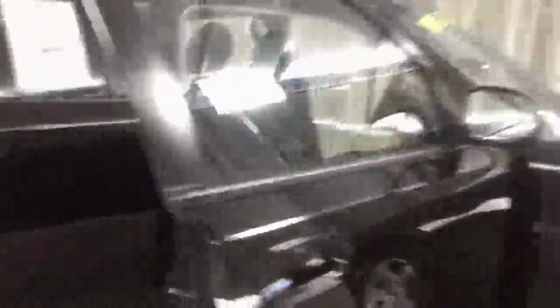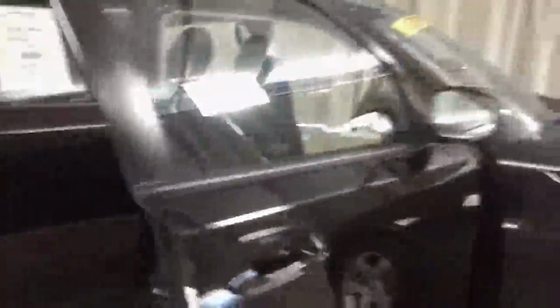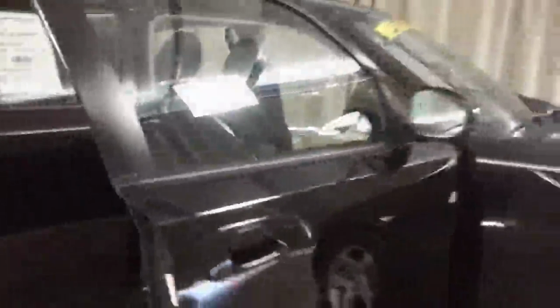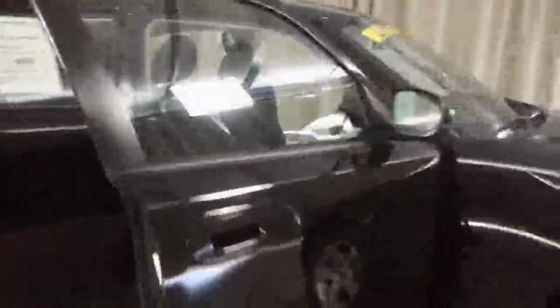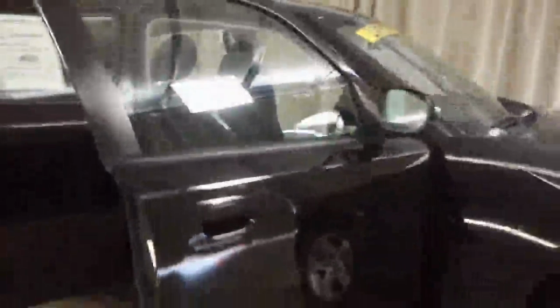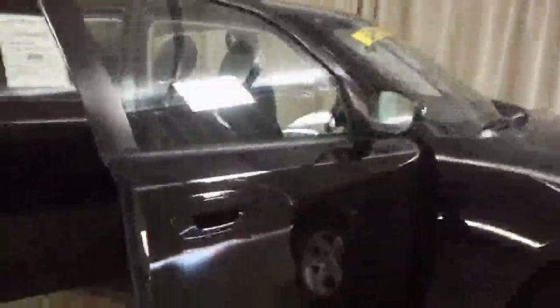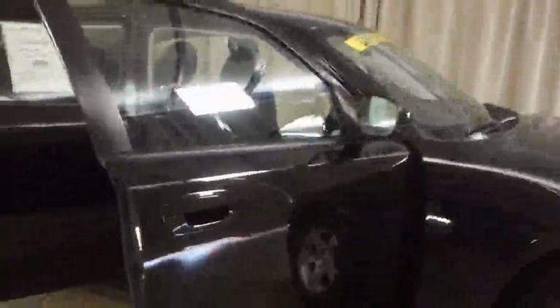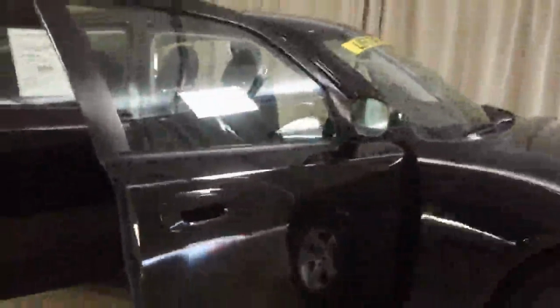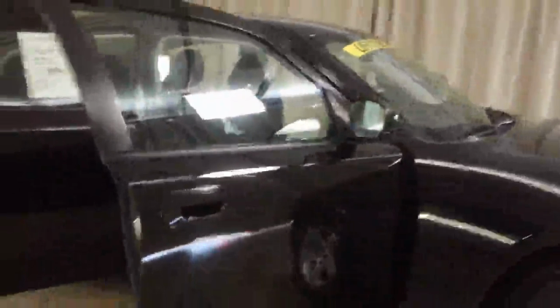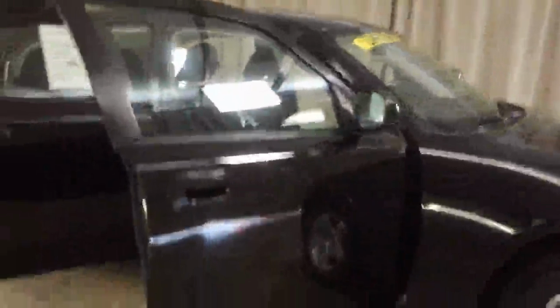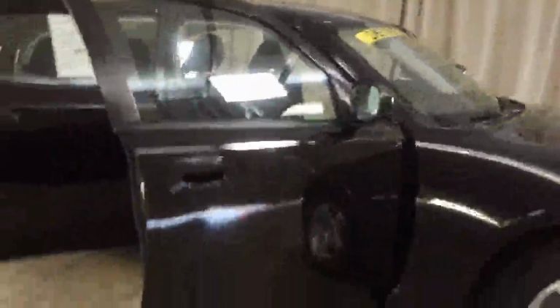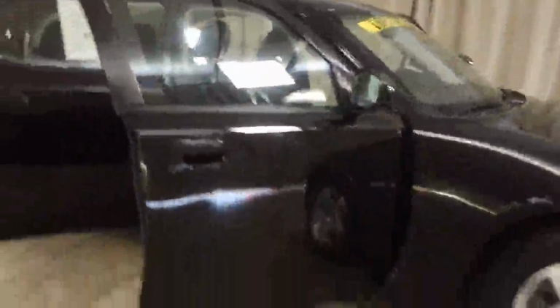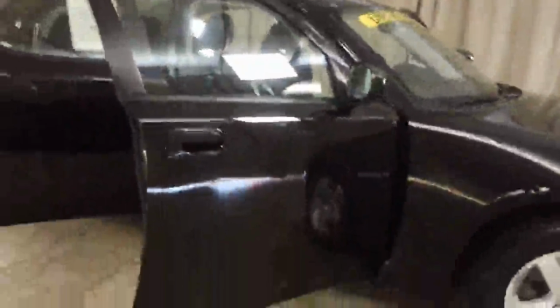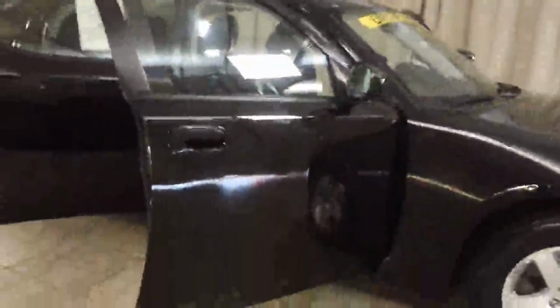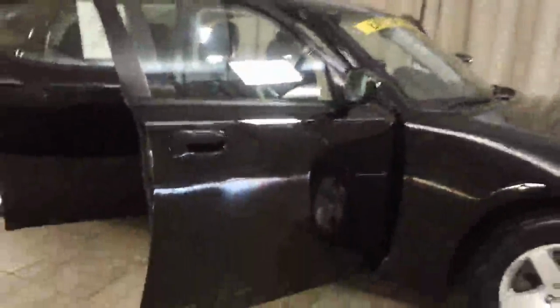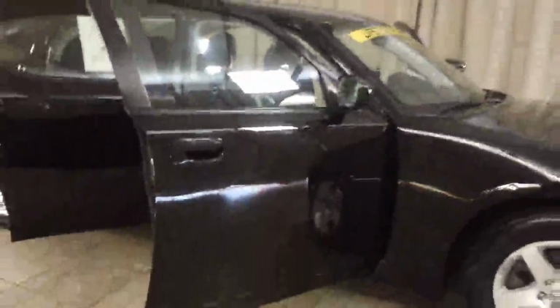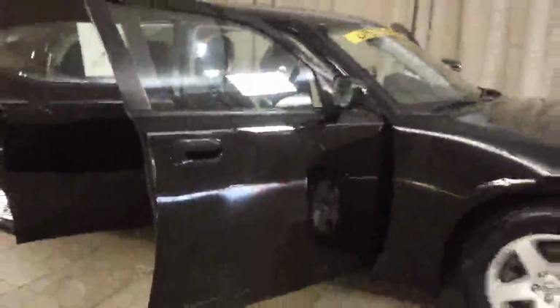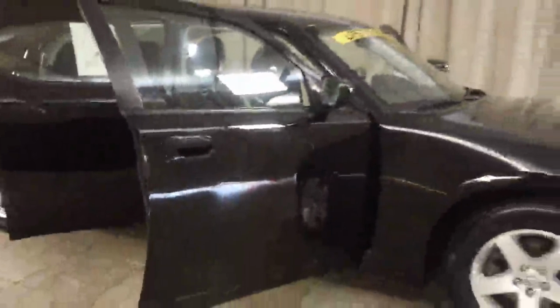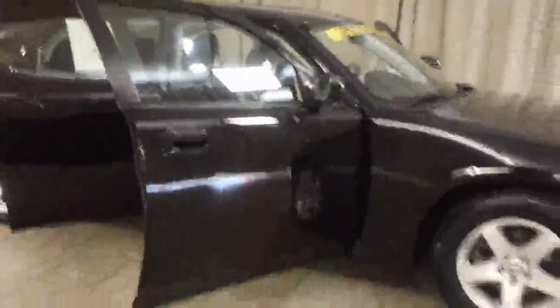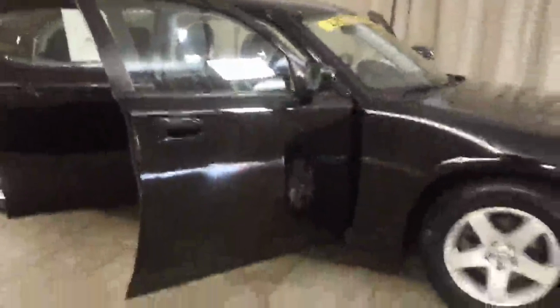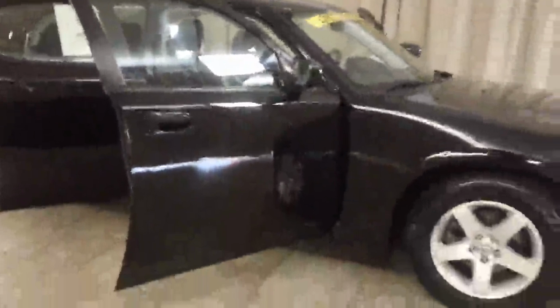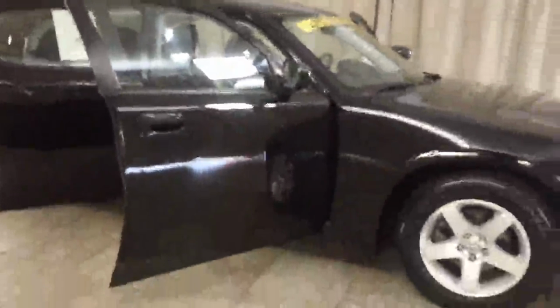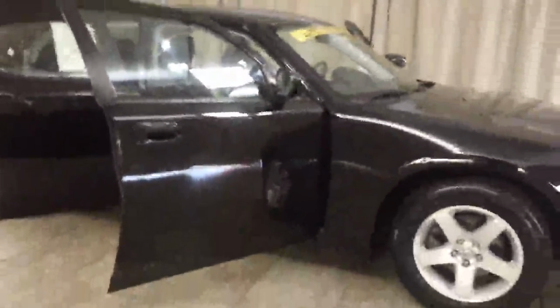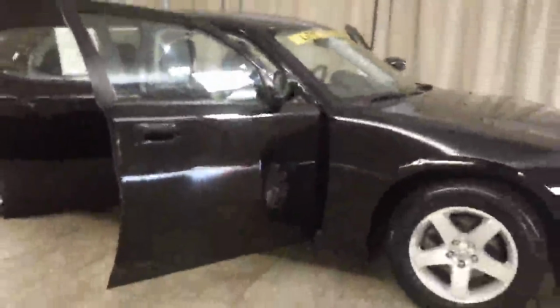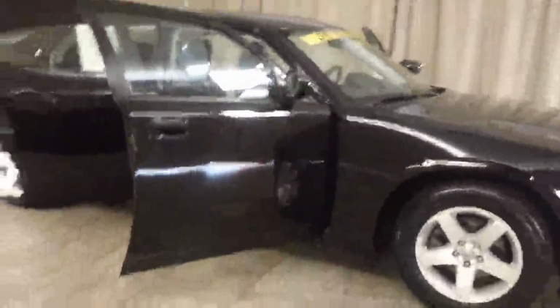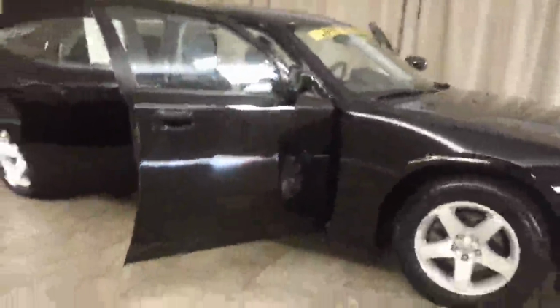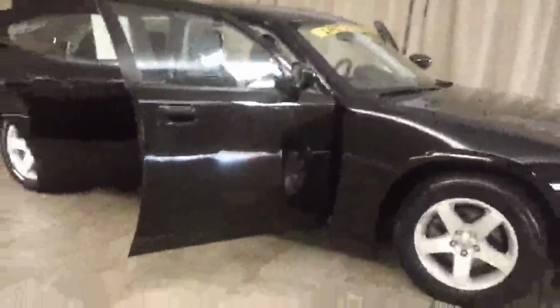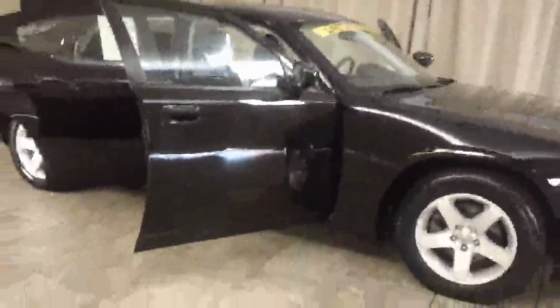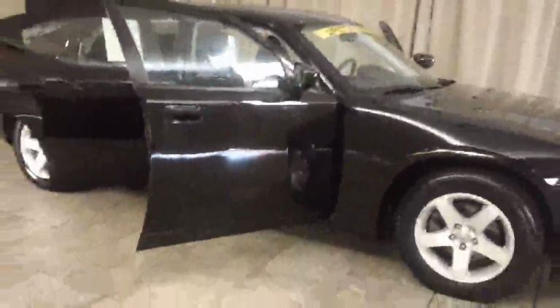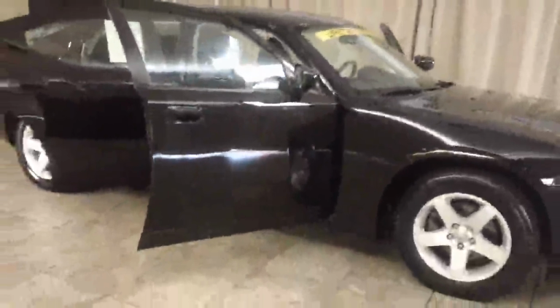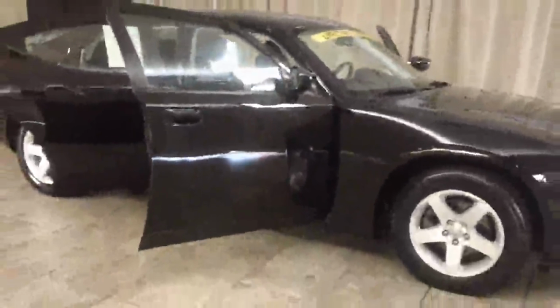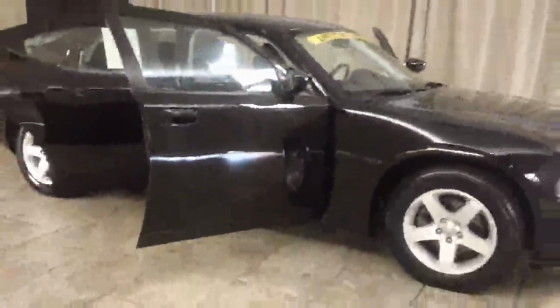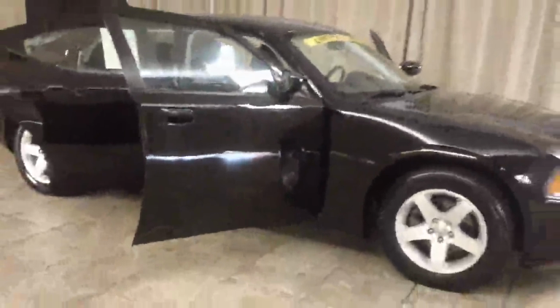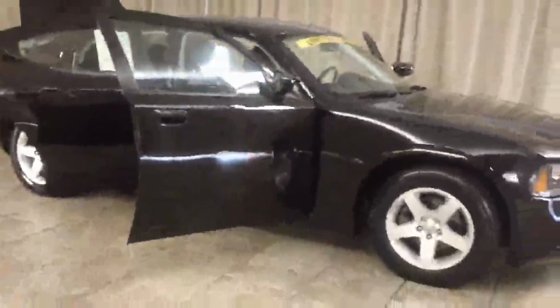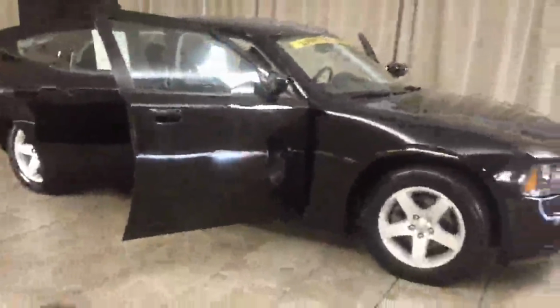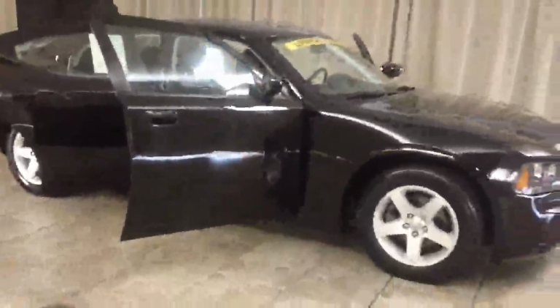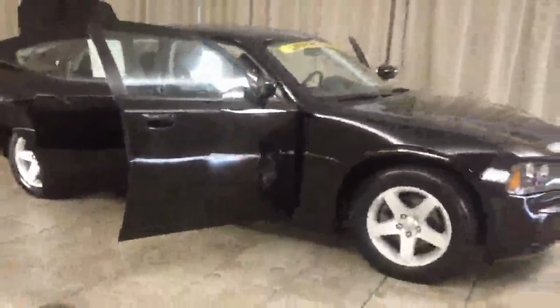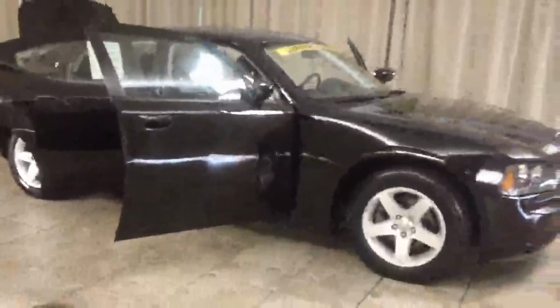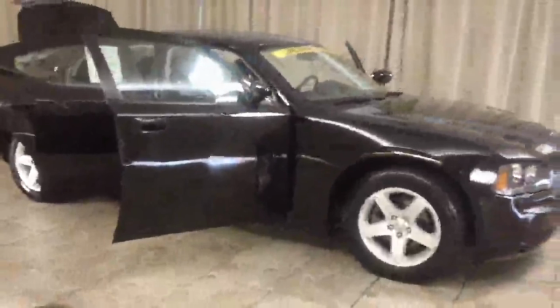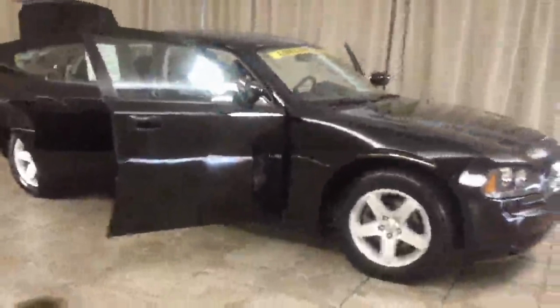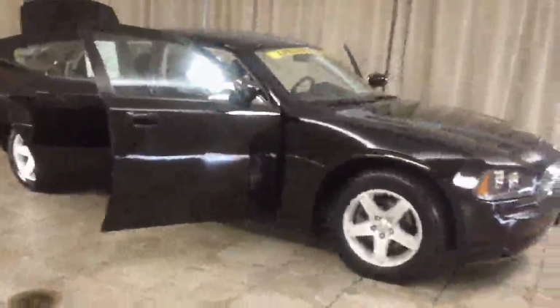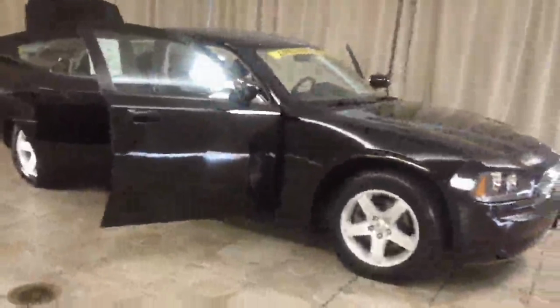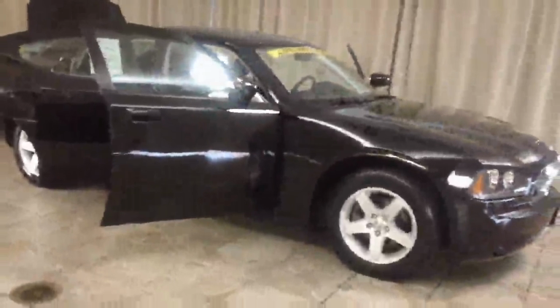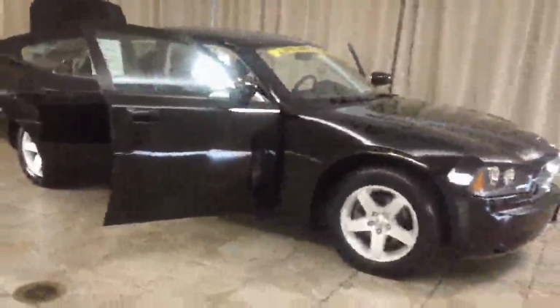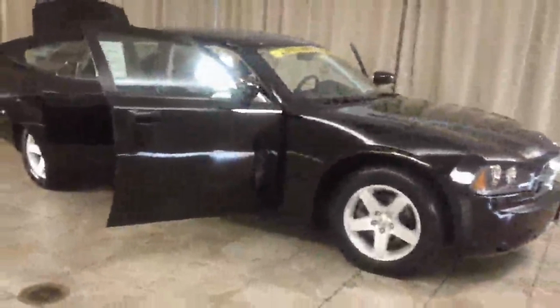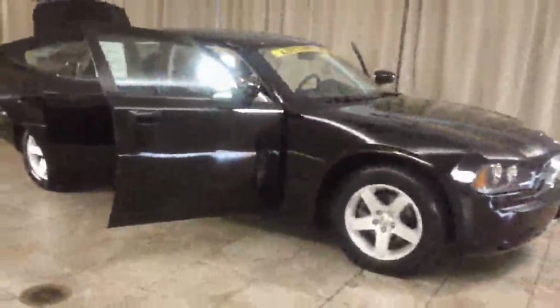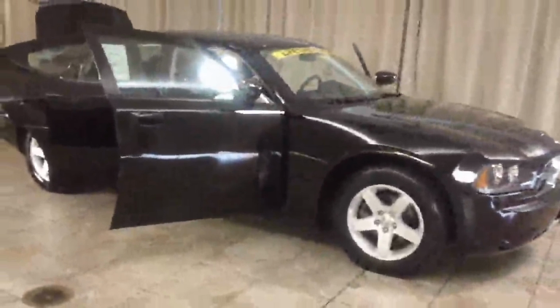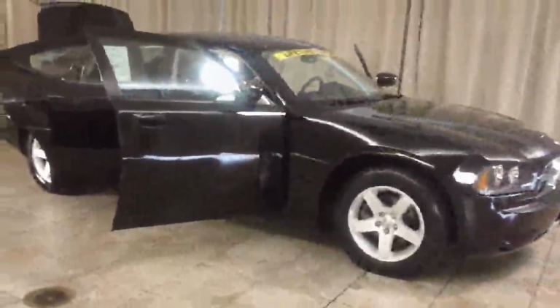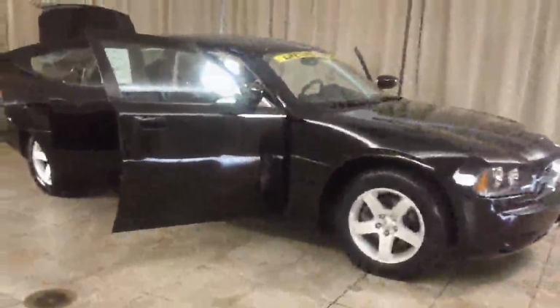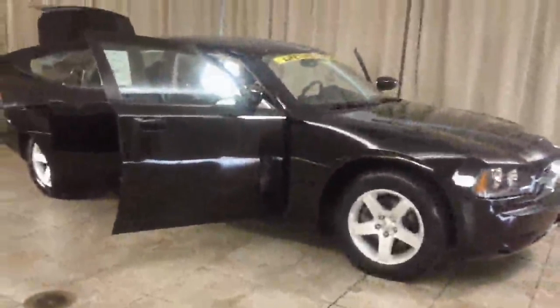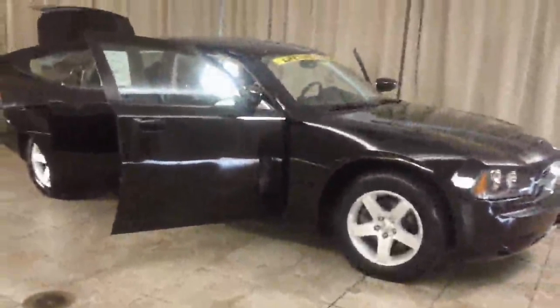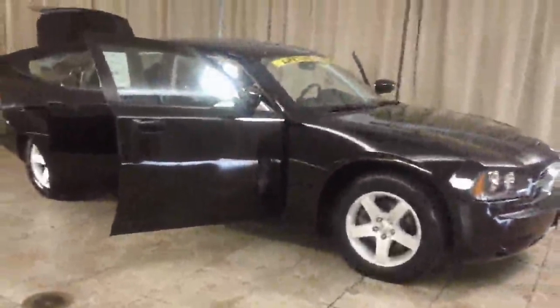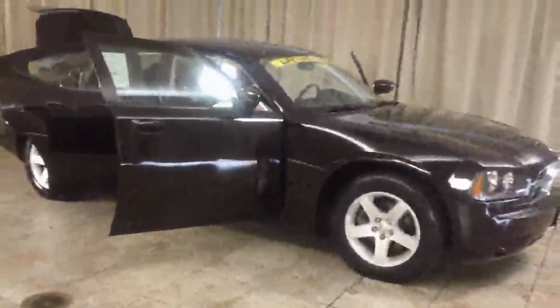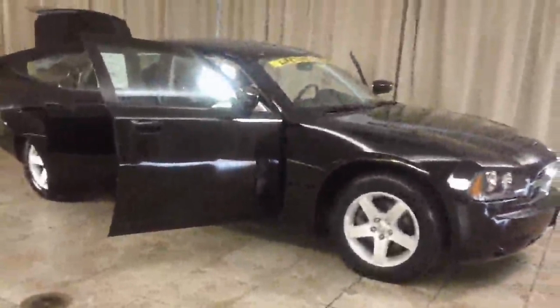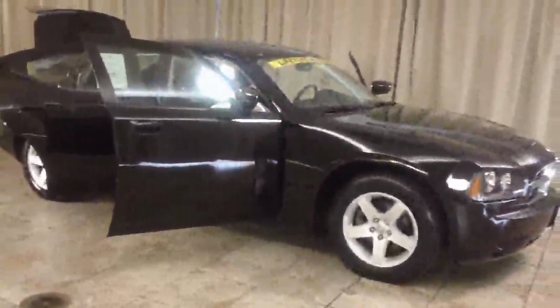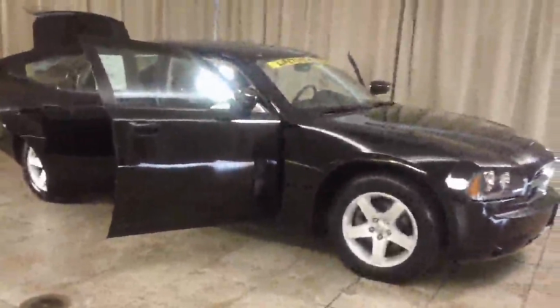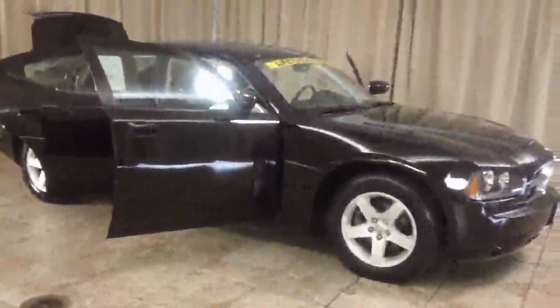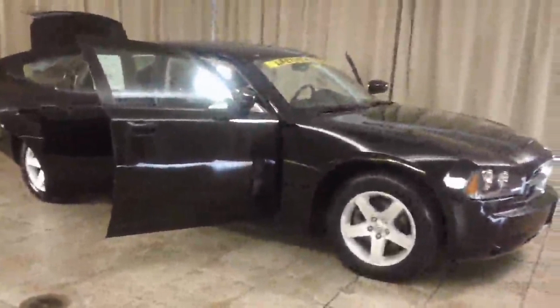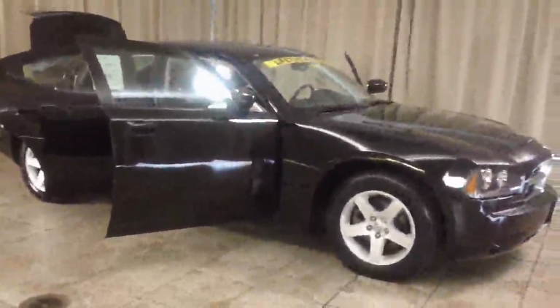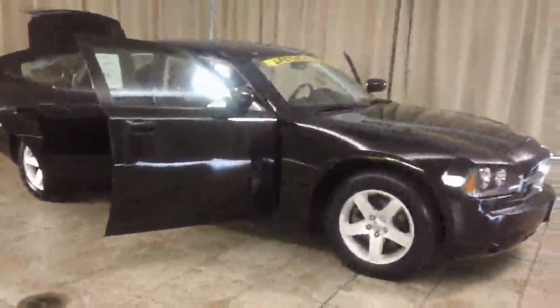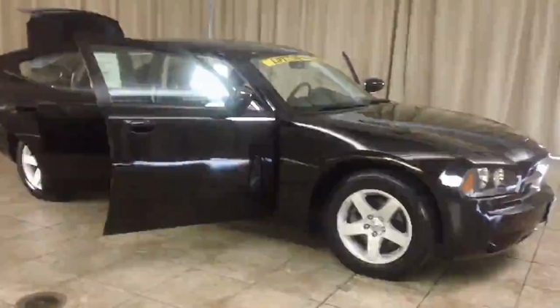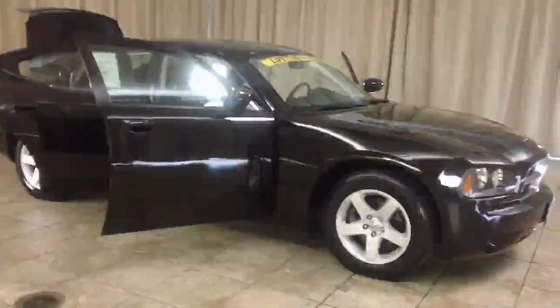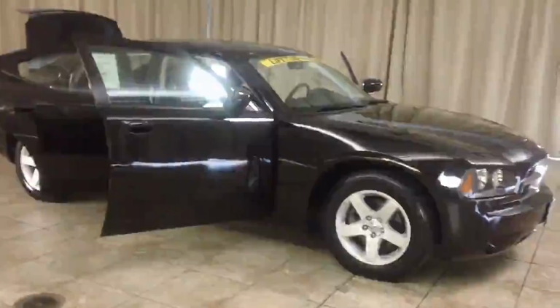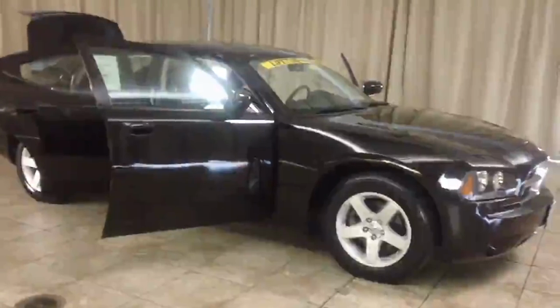Again, this is a 2010 Dodge Charger and you can find it at Casper Chrysler Dodge and Jeep in Sandusky, Ohio.